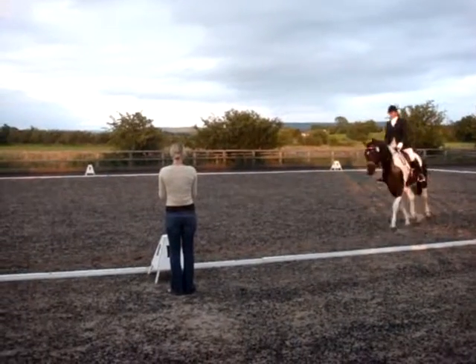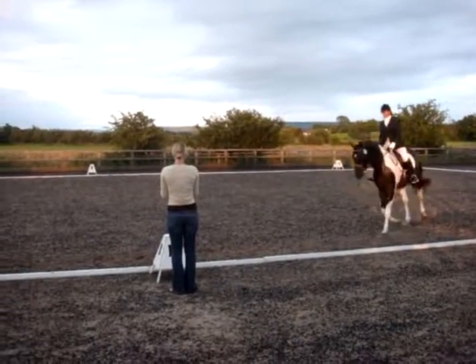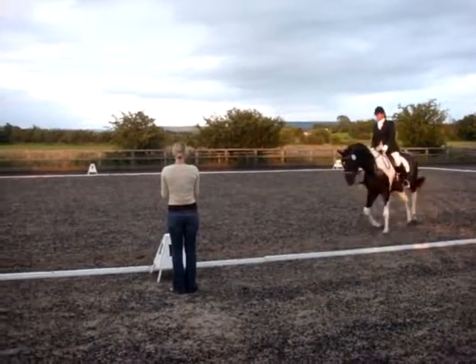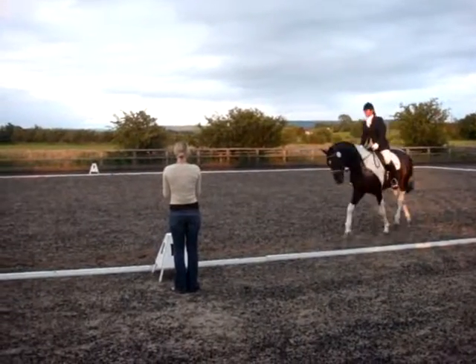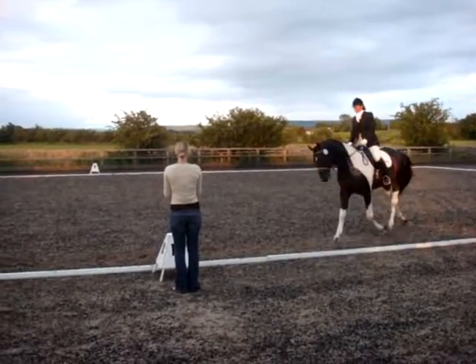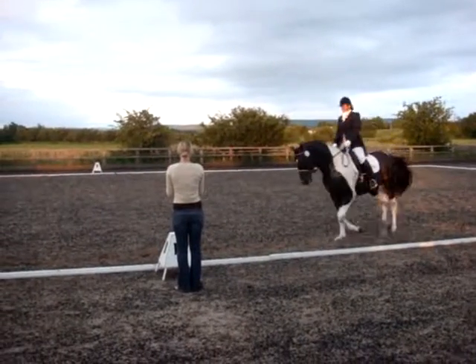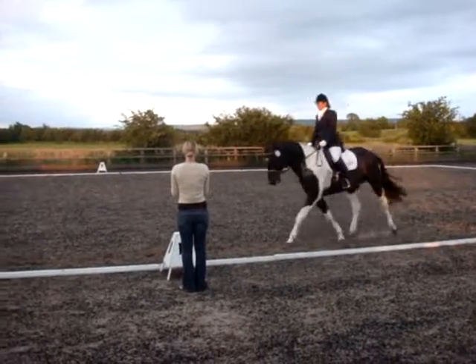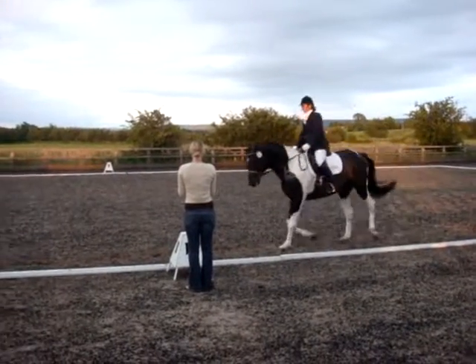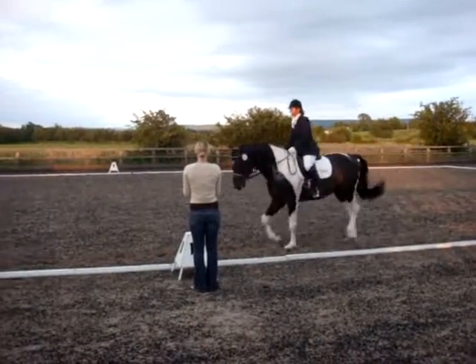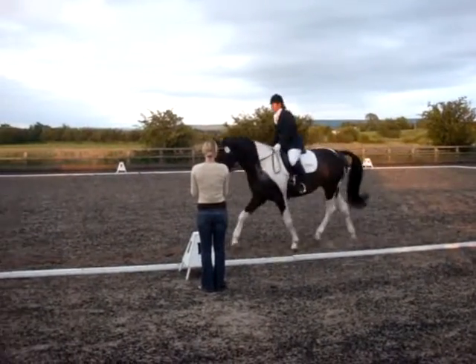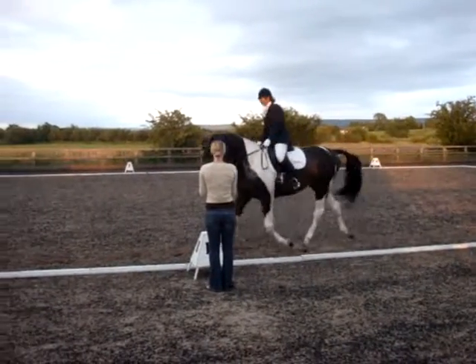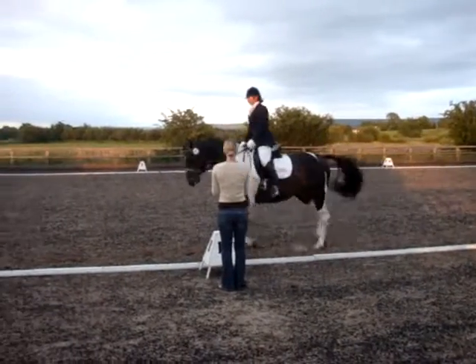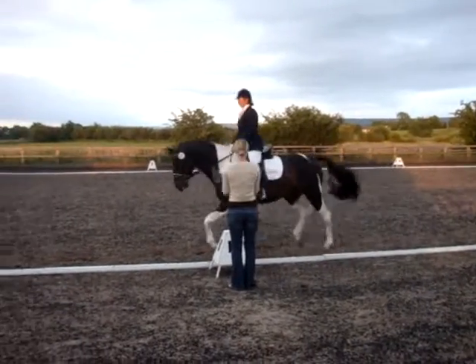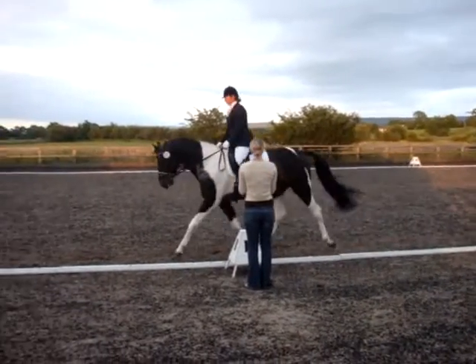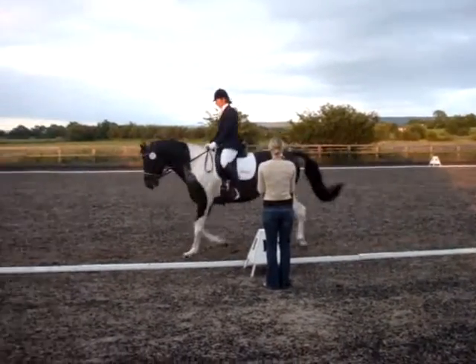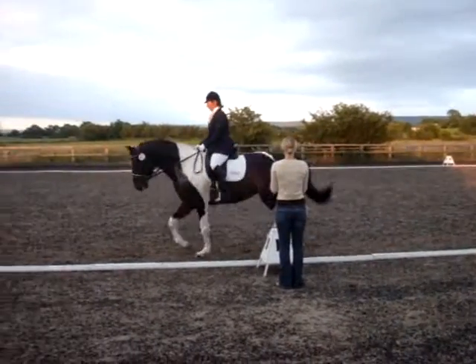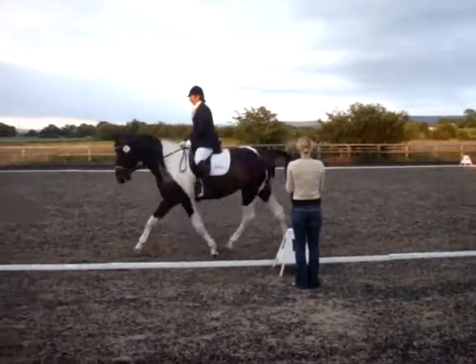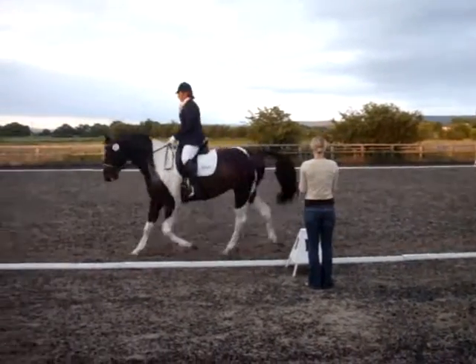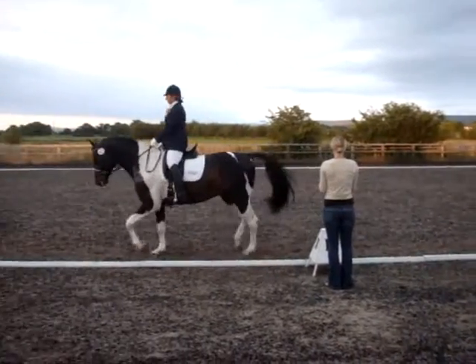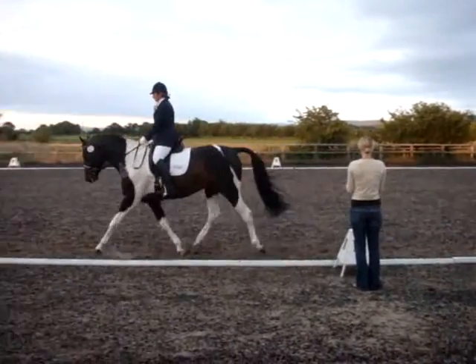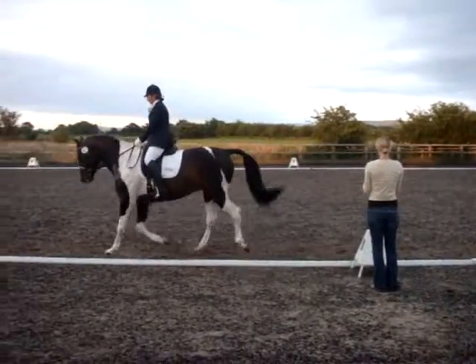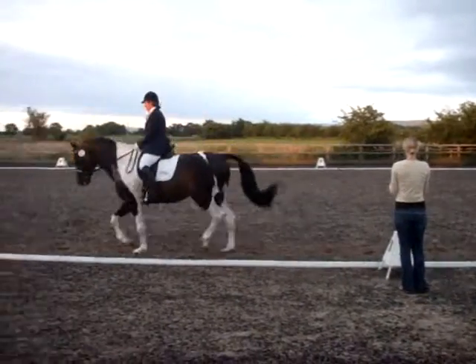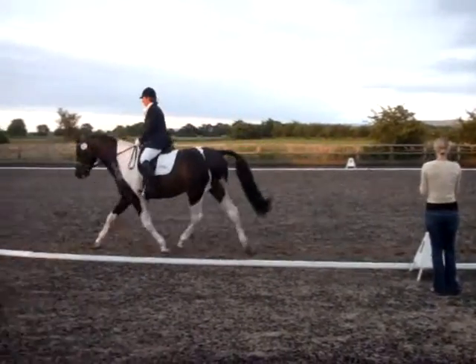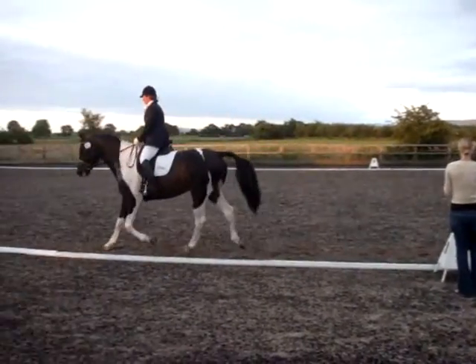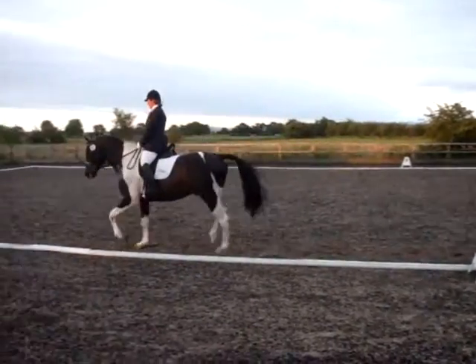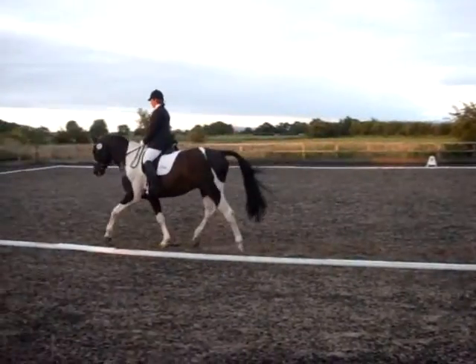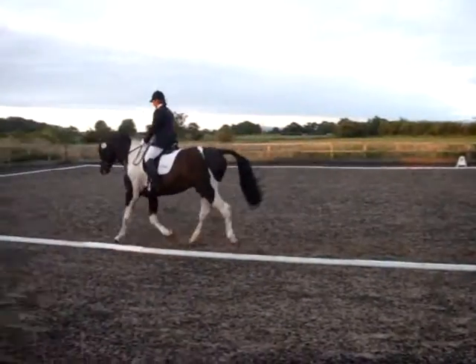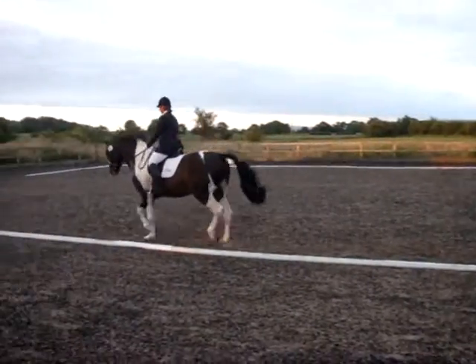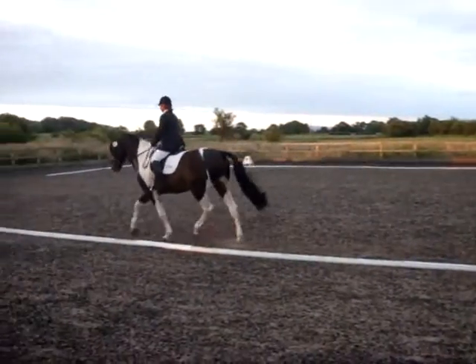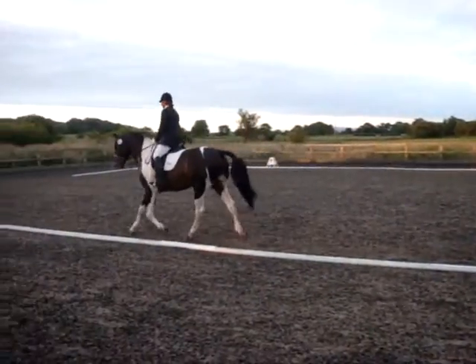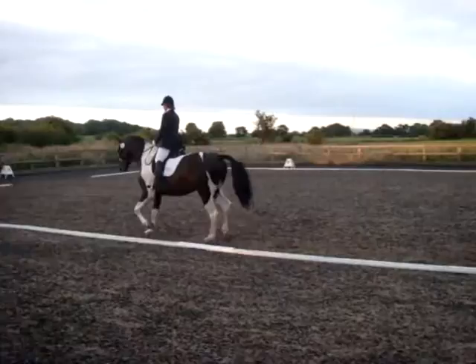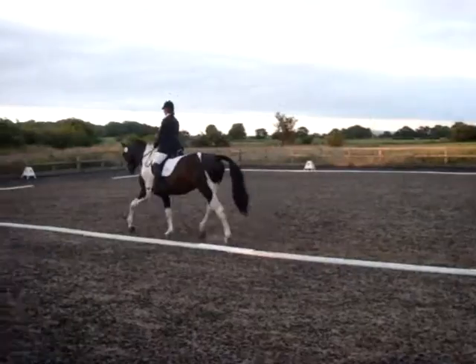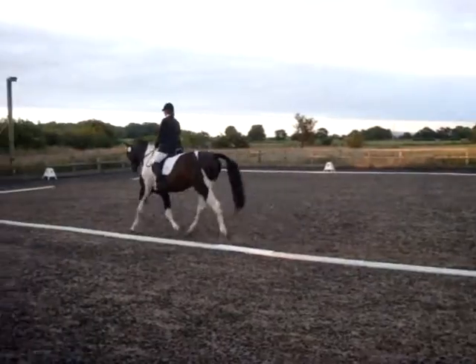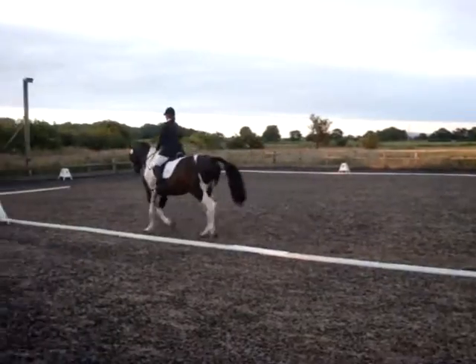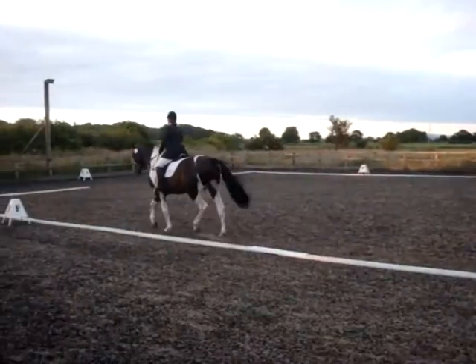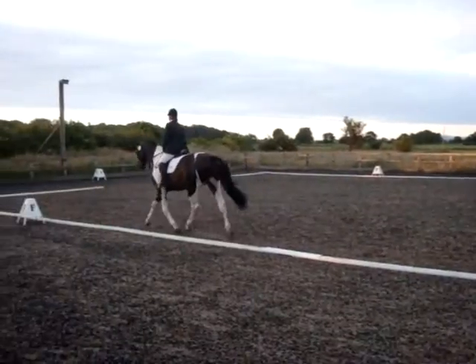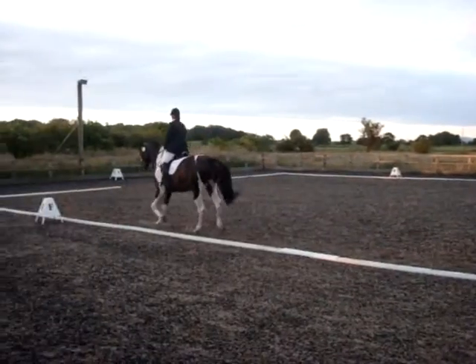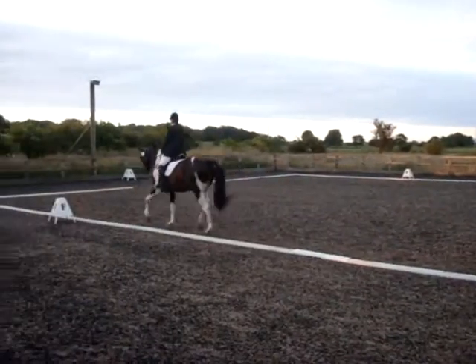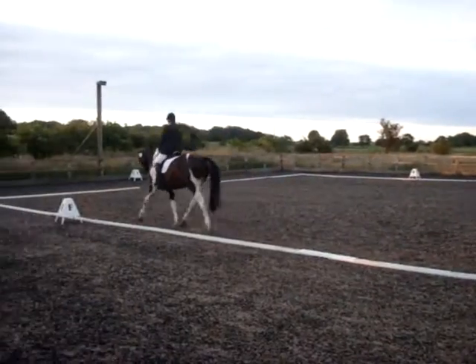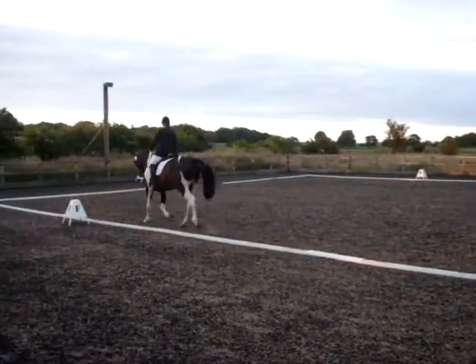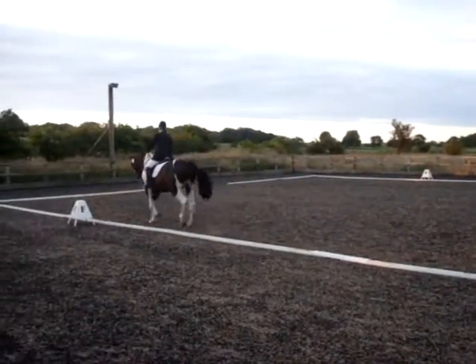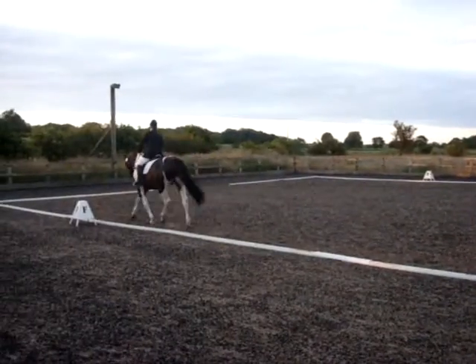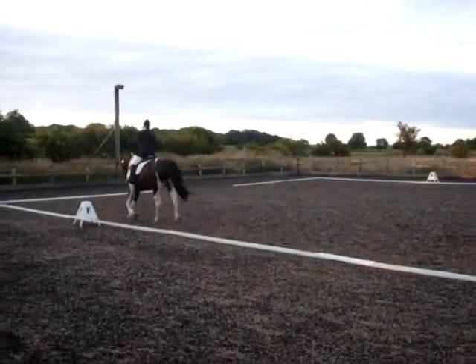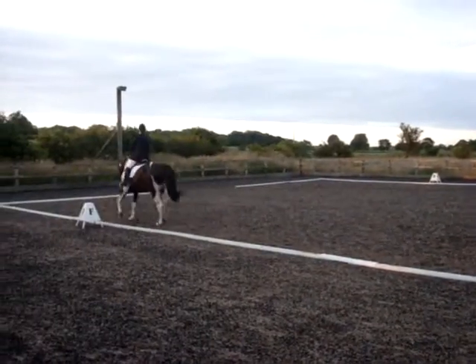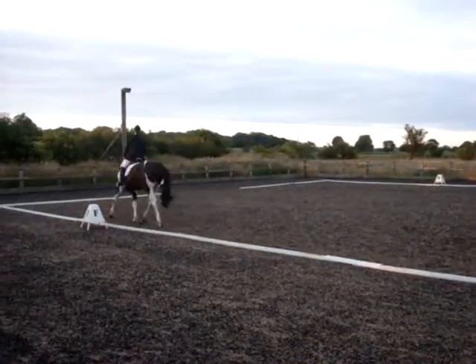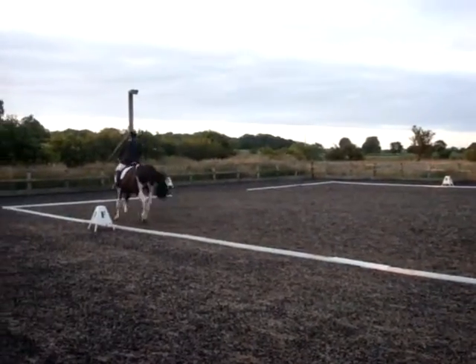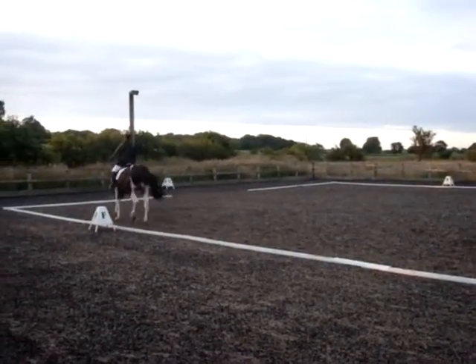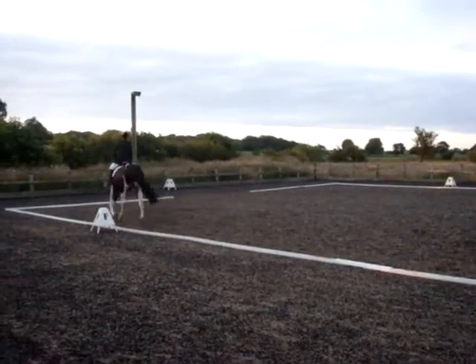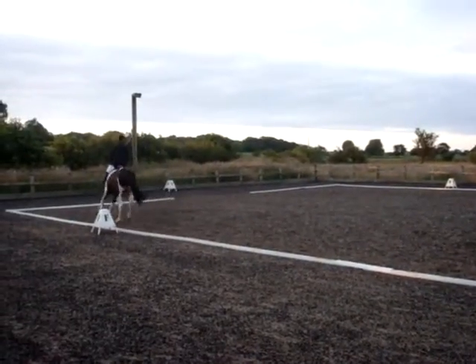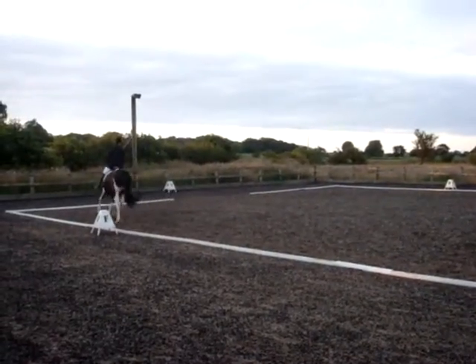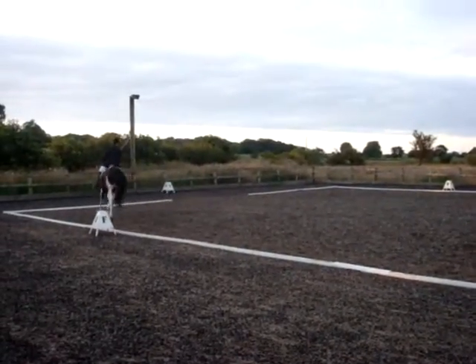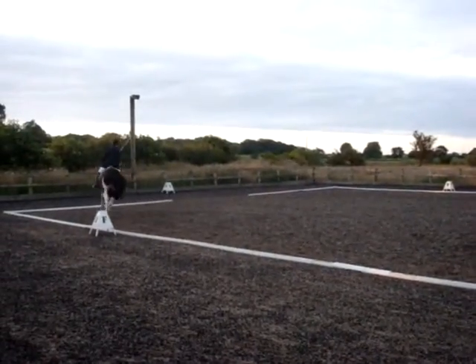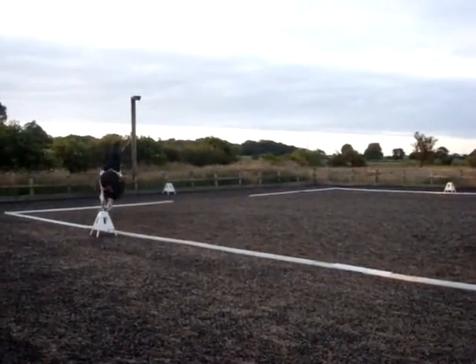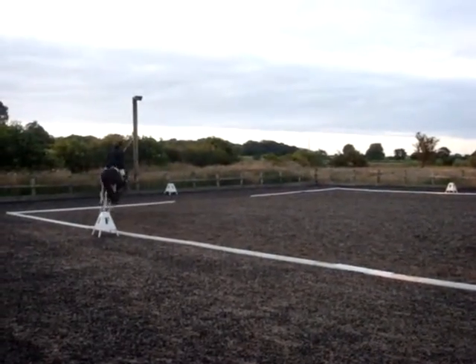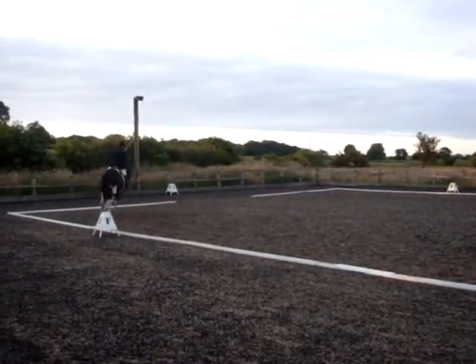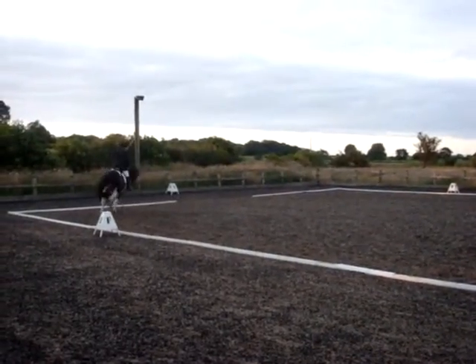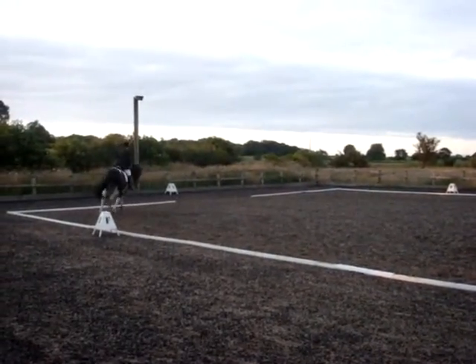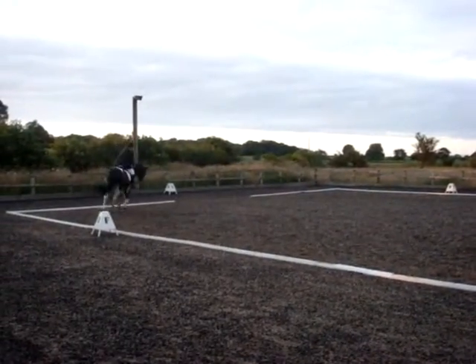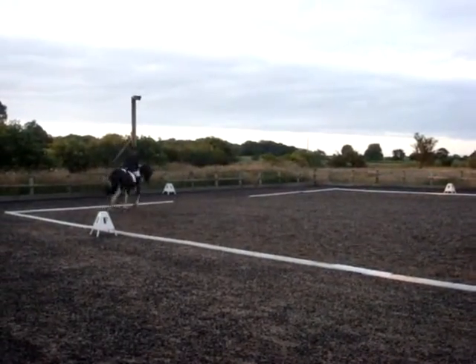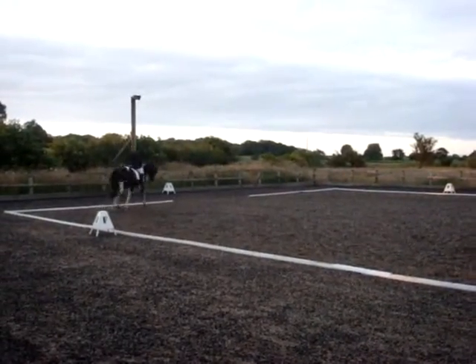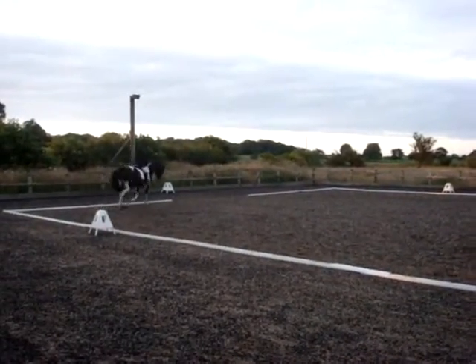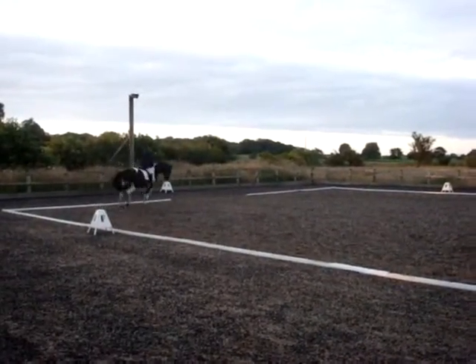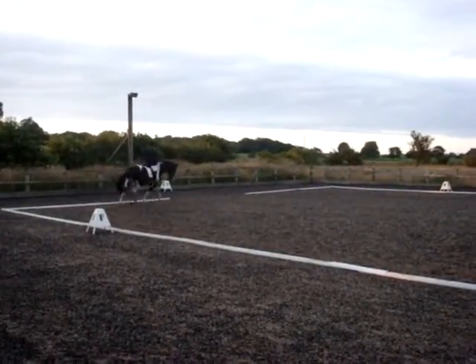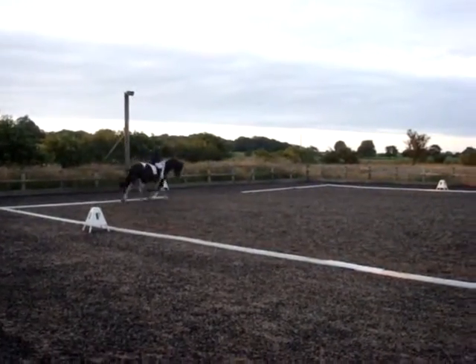B, A, working trot. A, down the centre line. And X, halt in mobility salute.